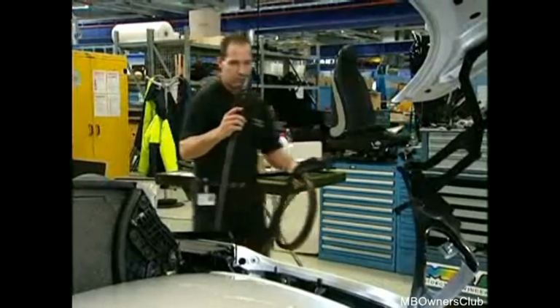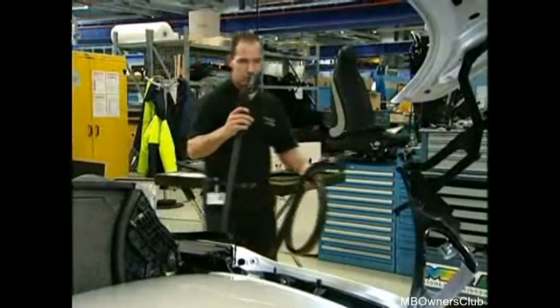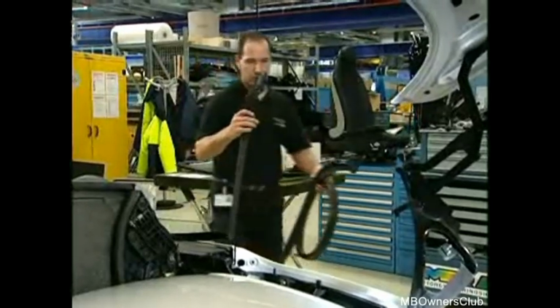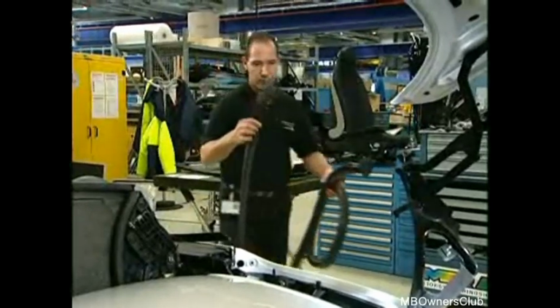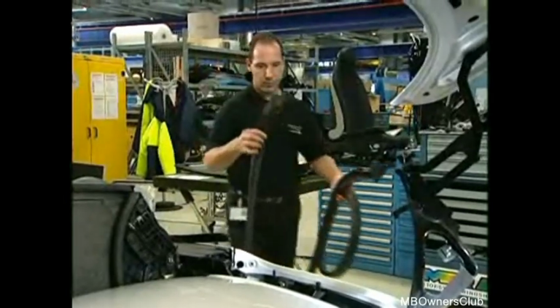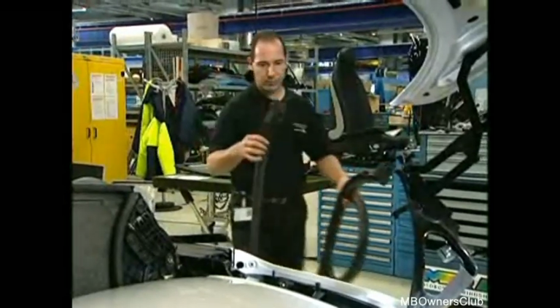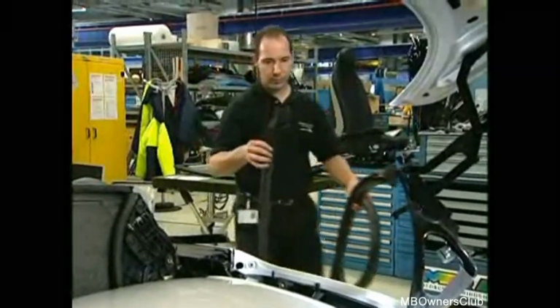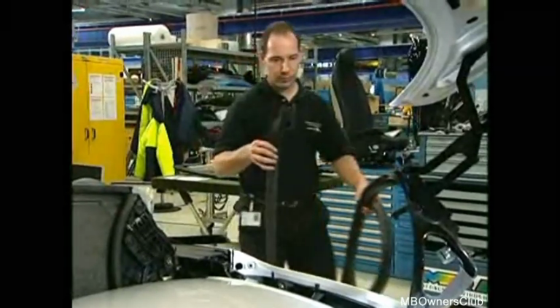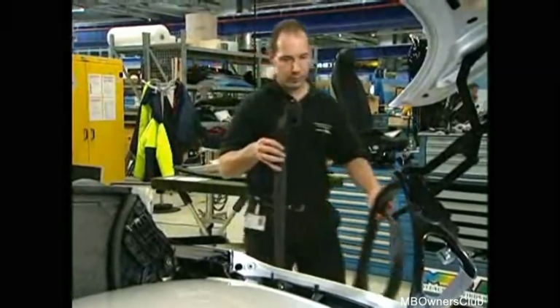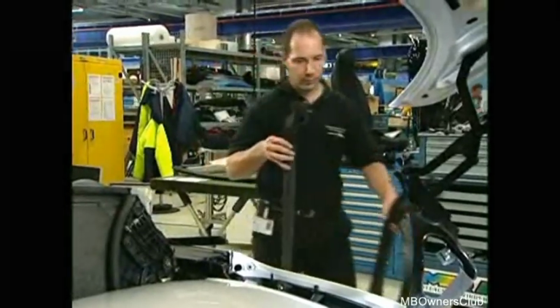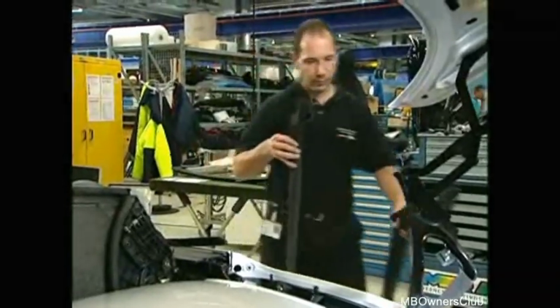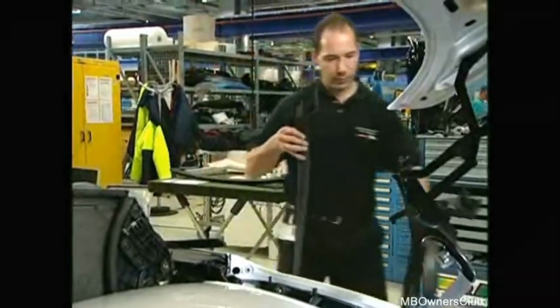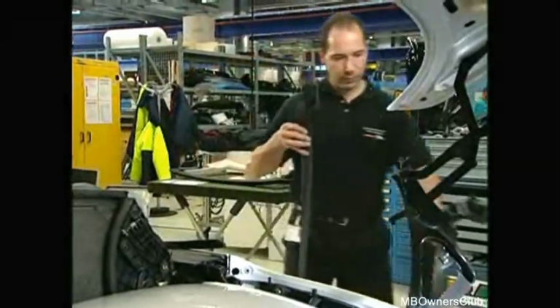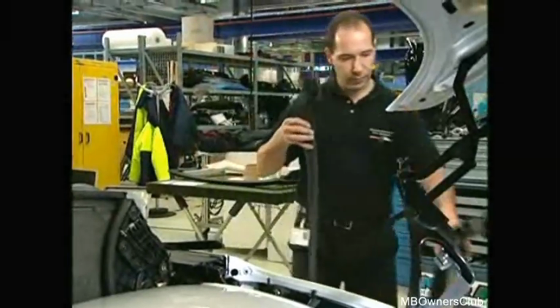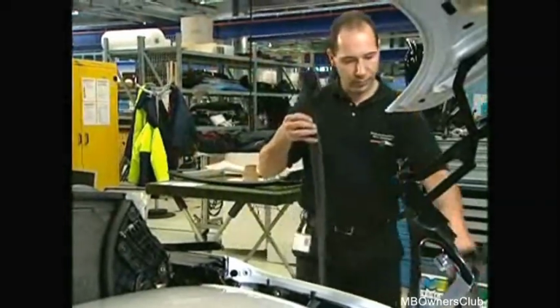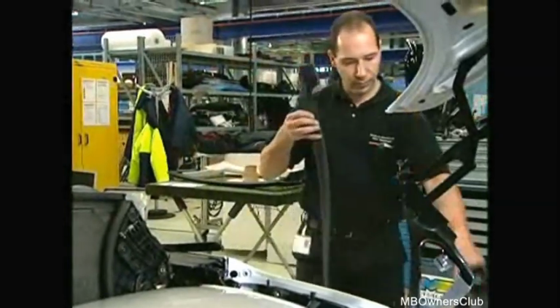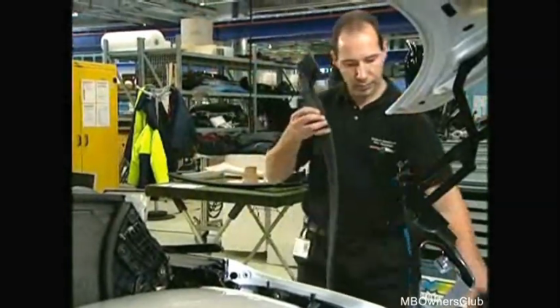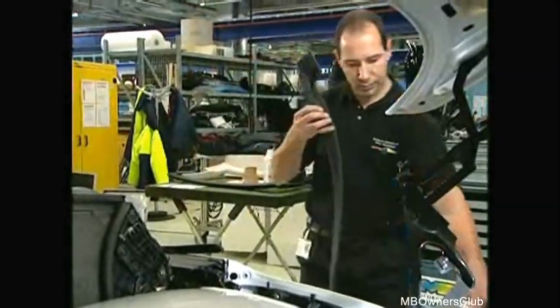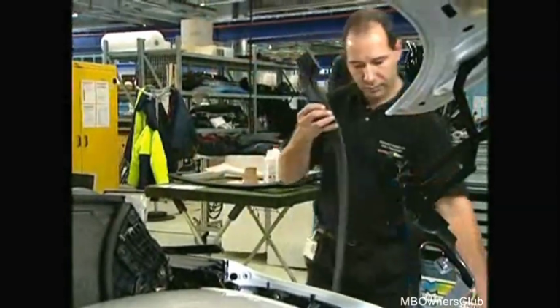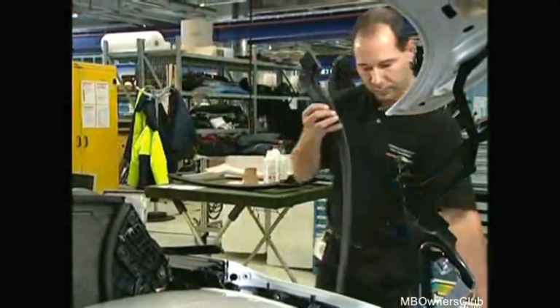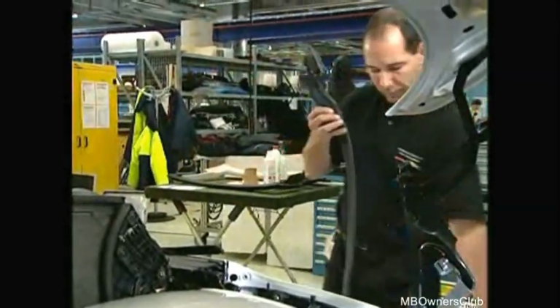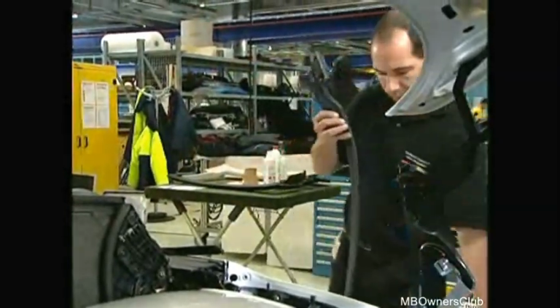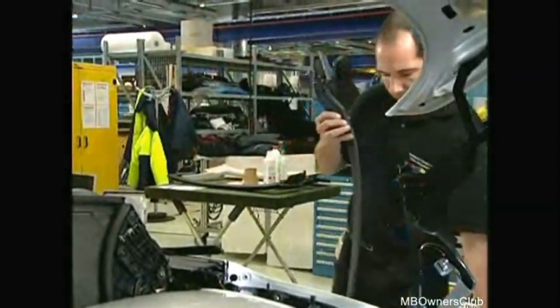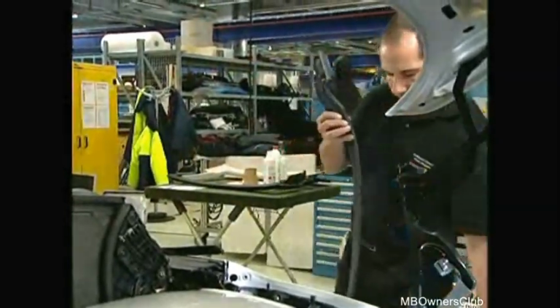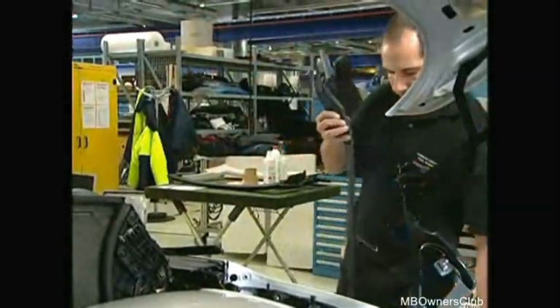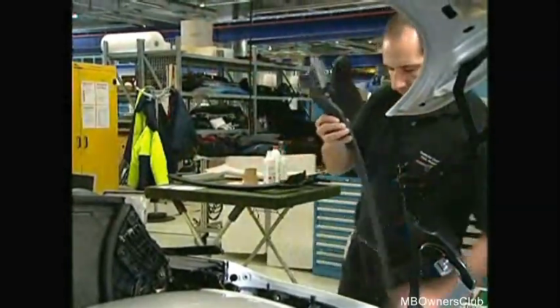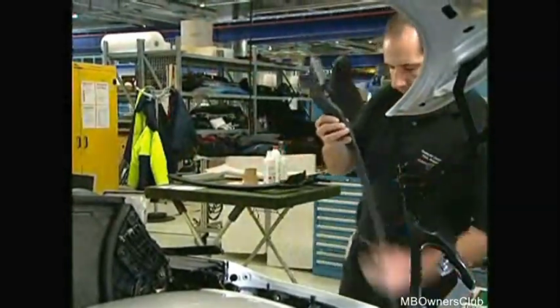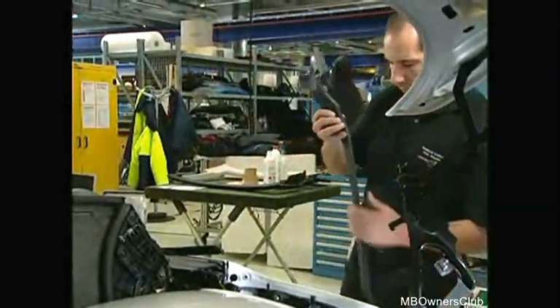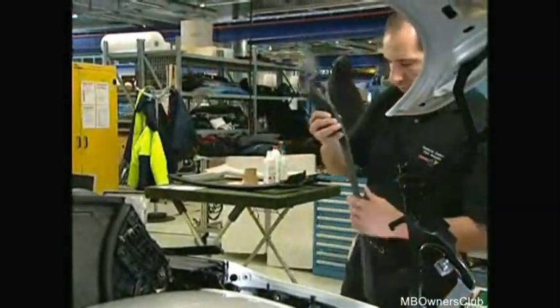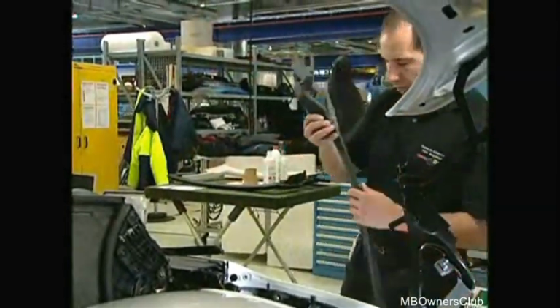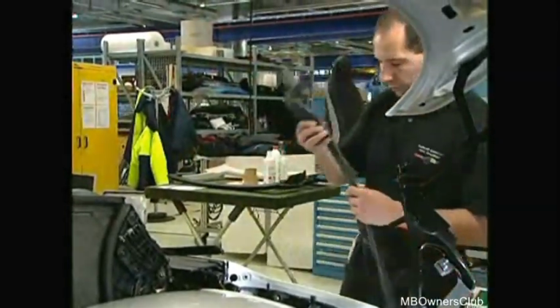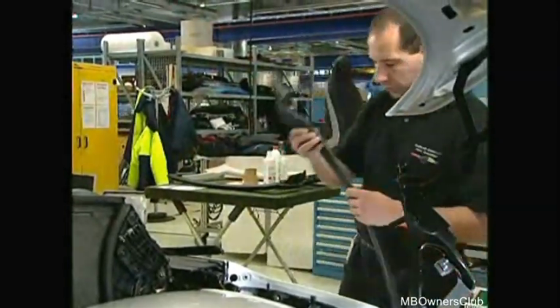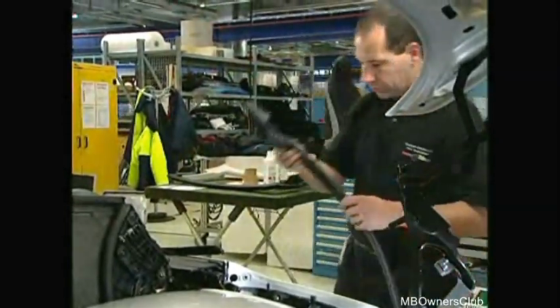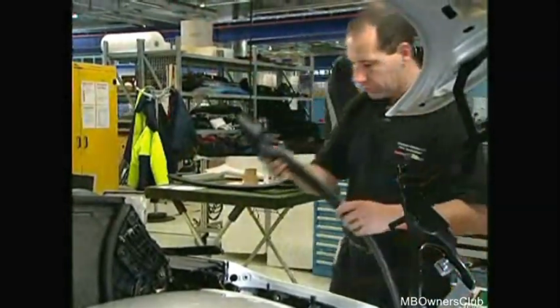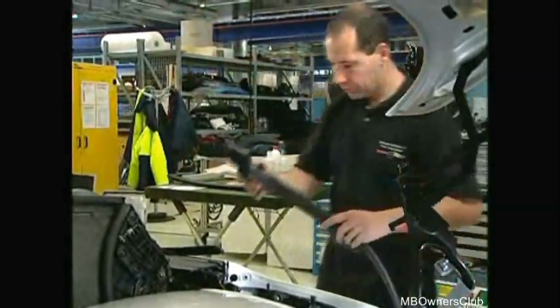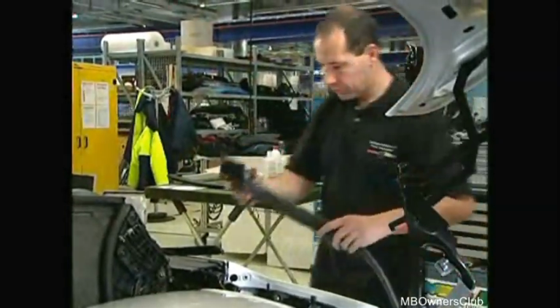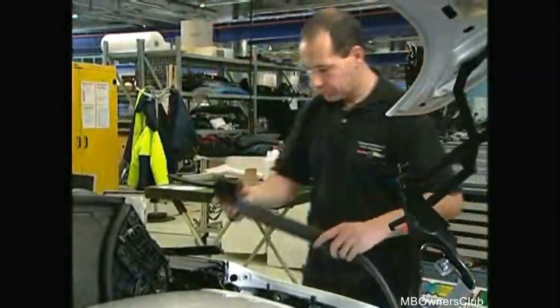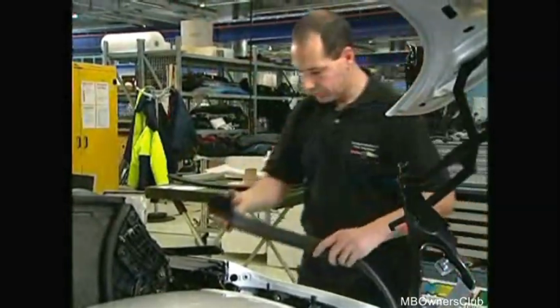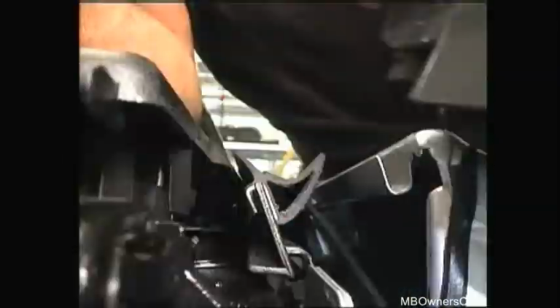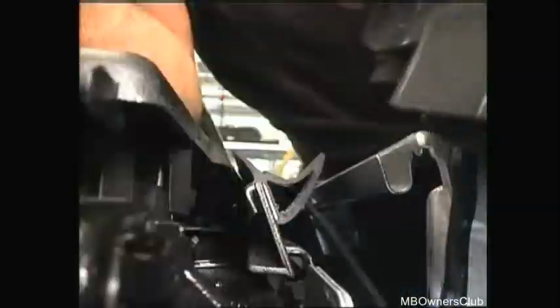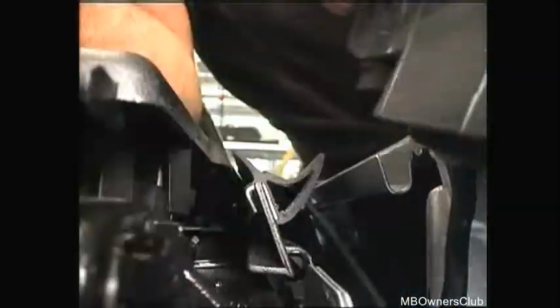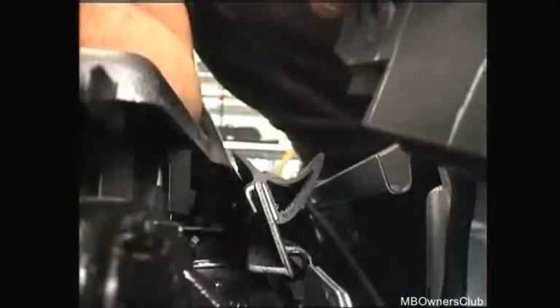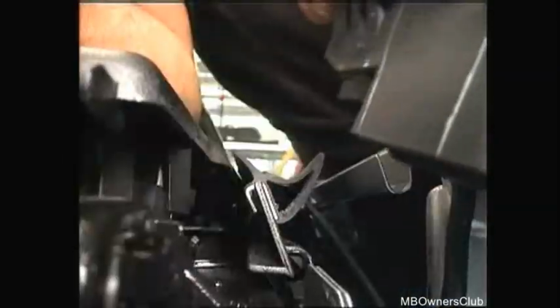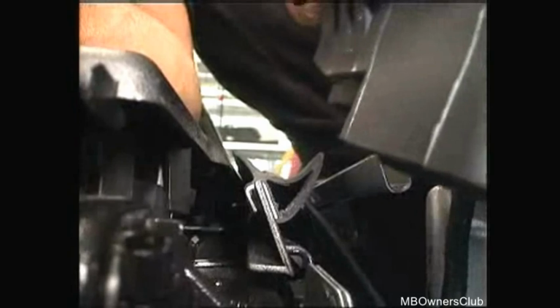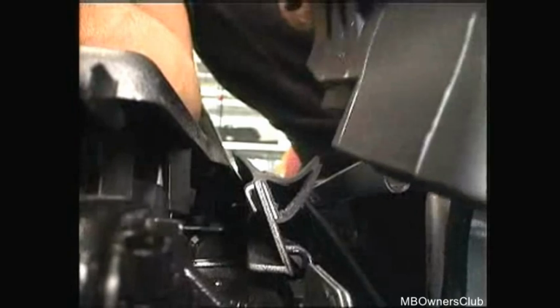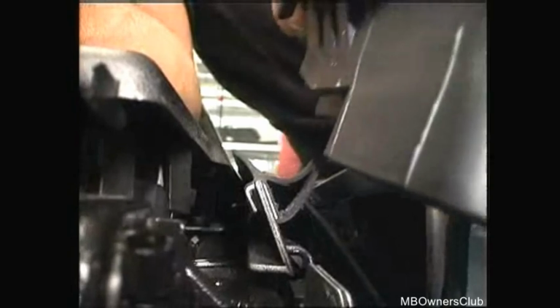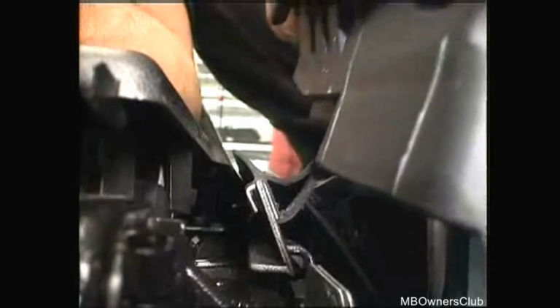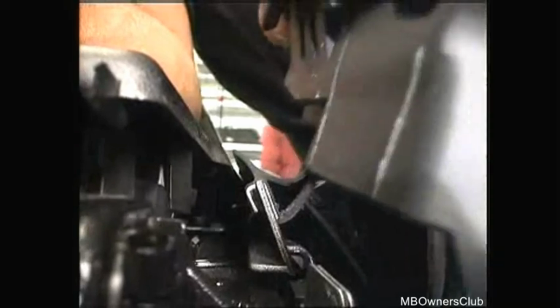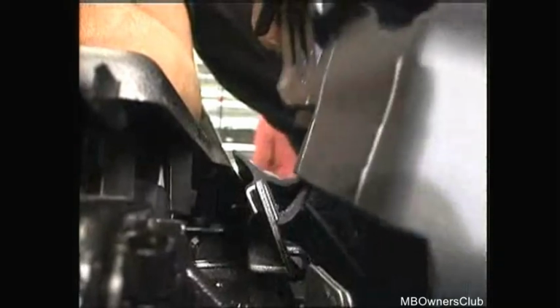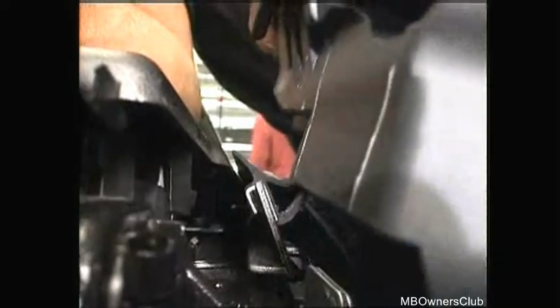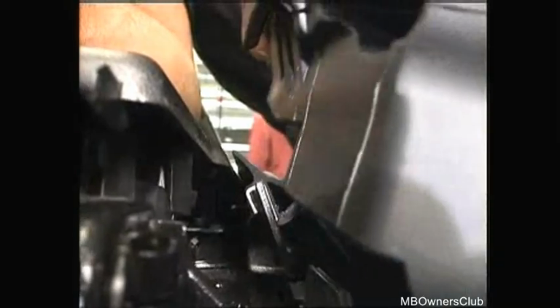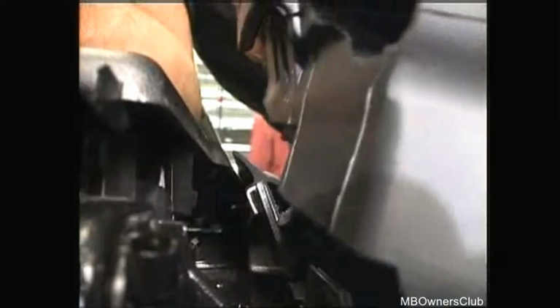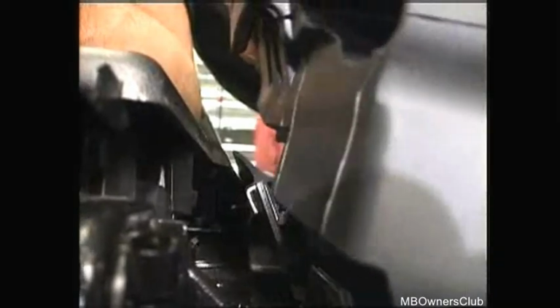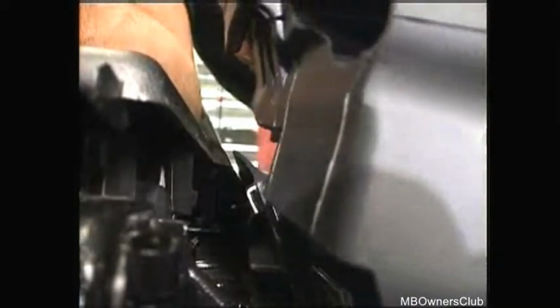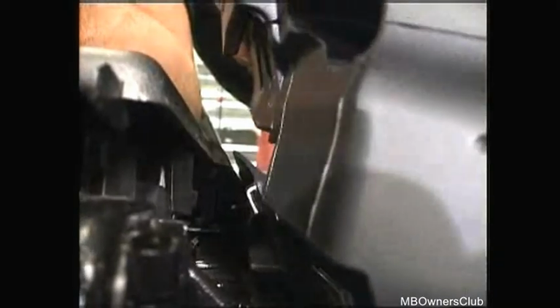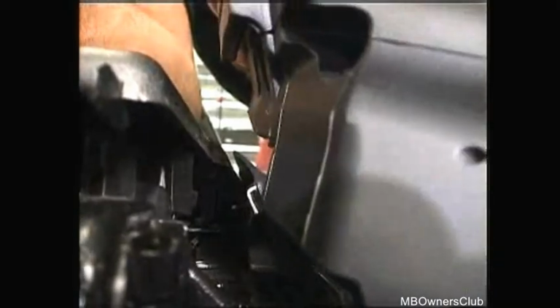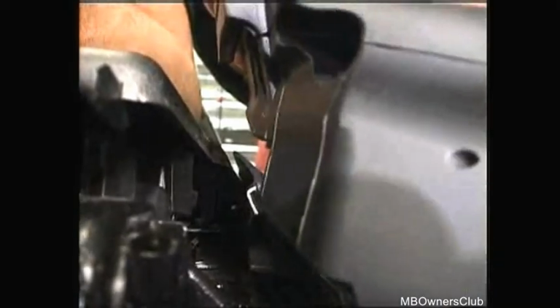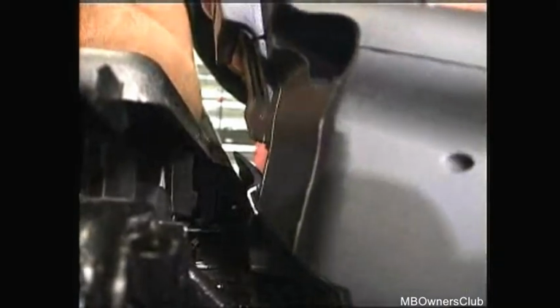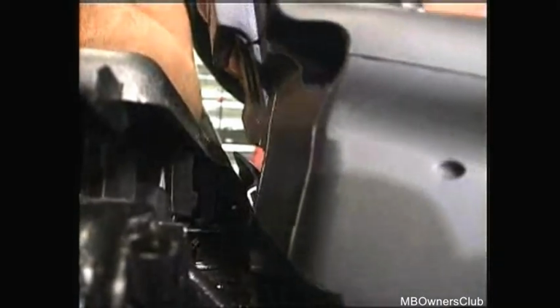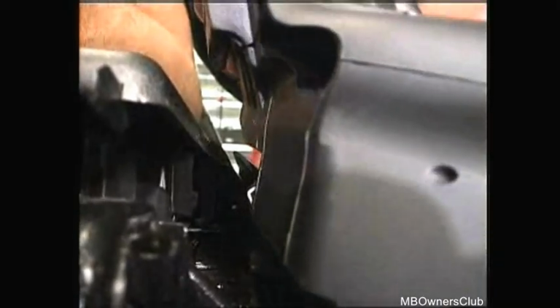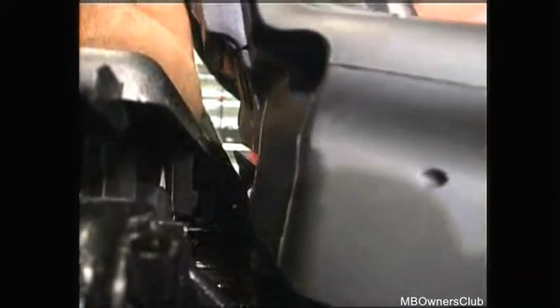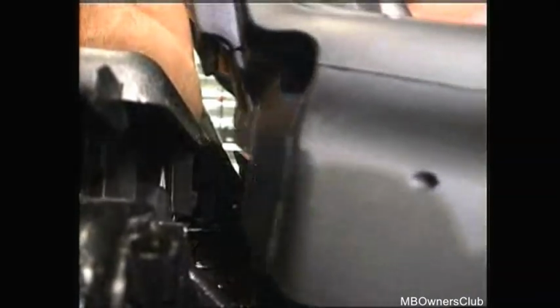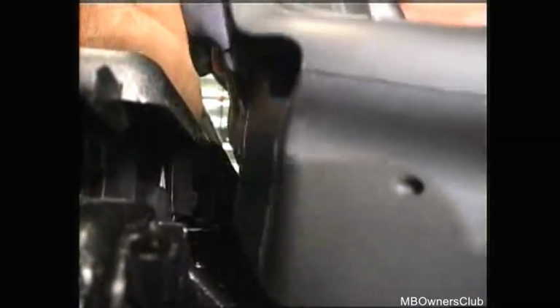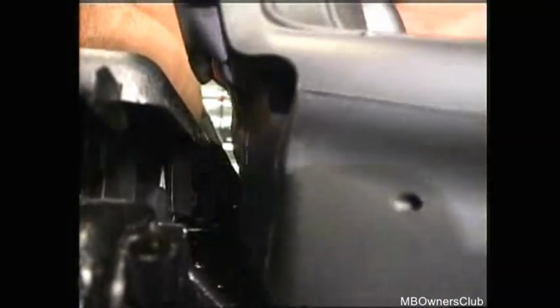The new boot lid seal can then be attached. Make sure that the moulded parts are fitted correctly.